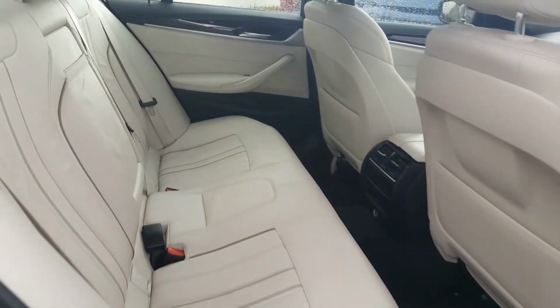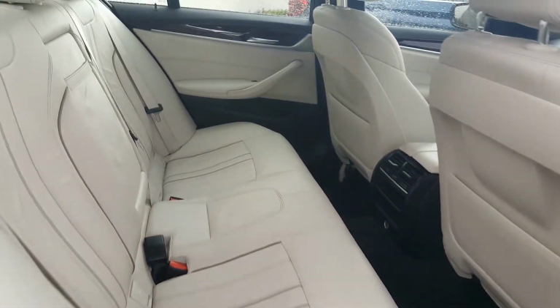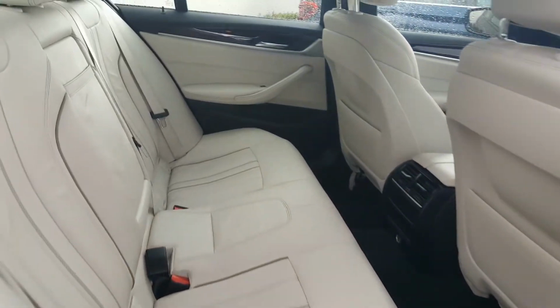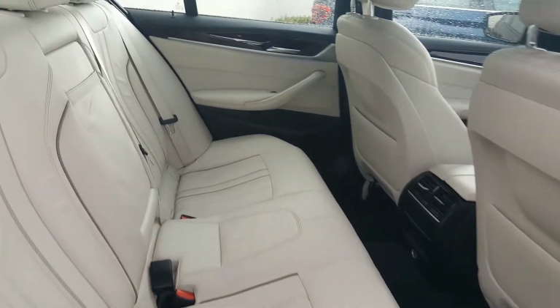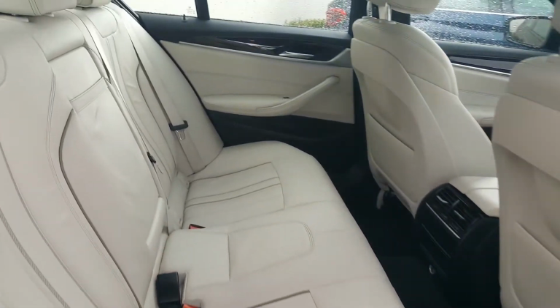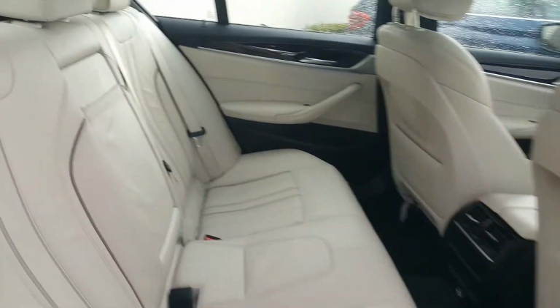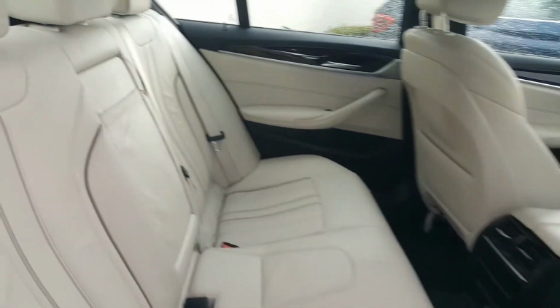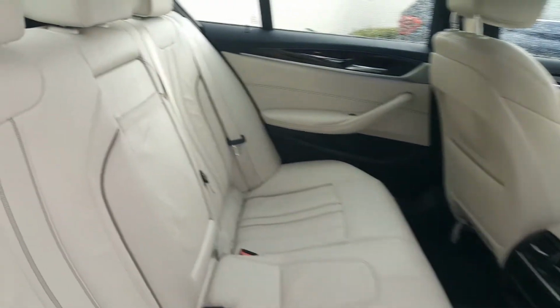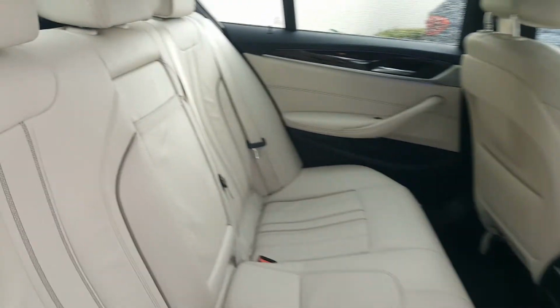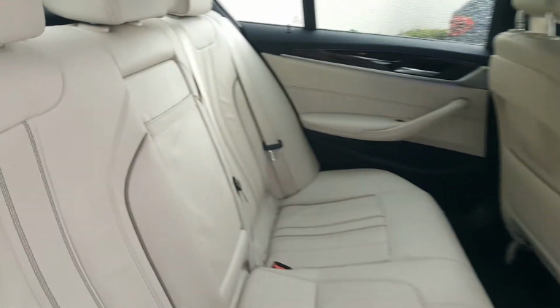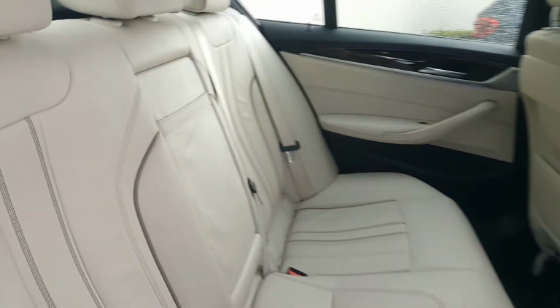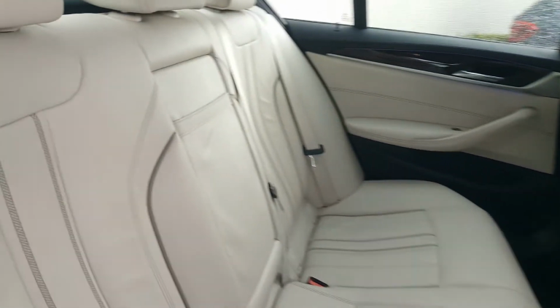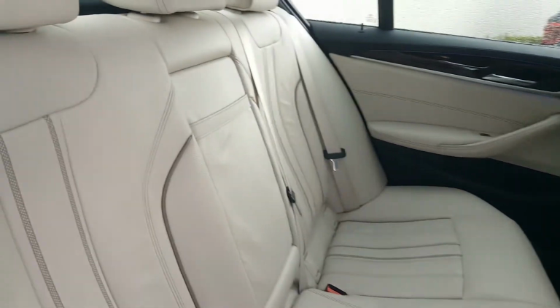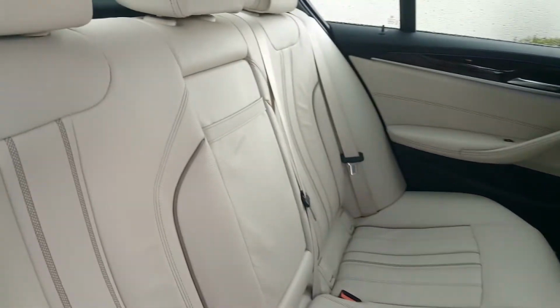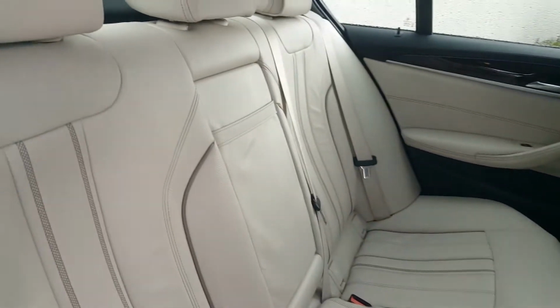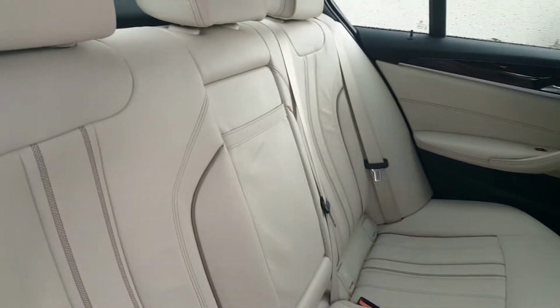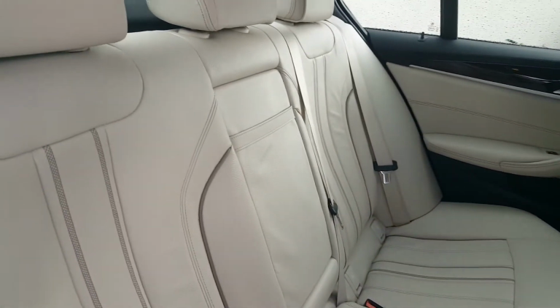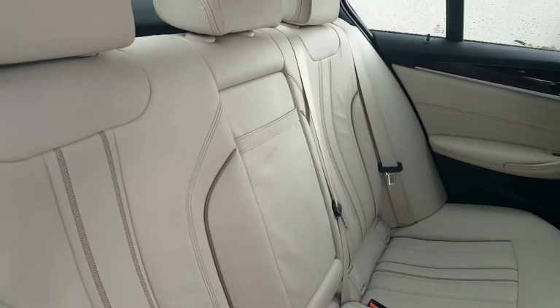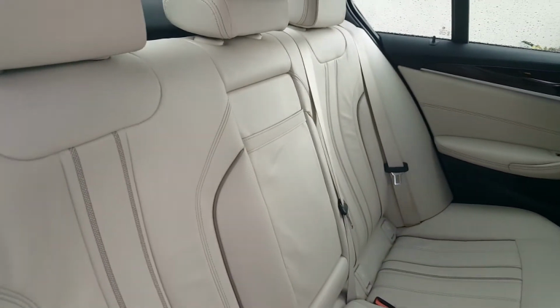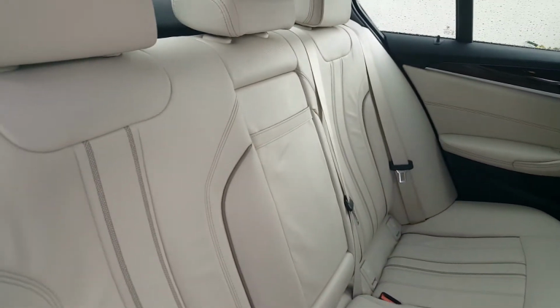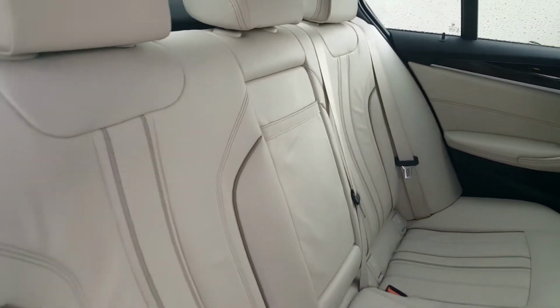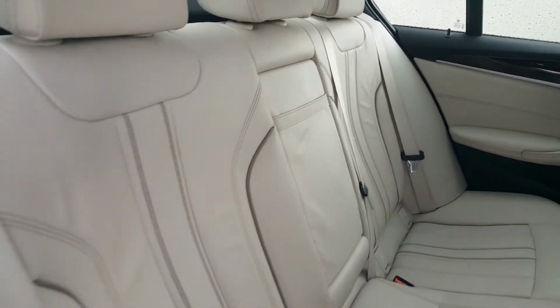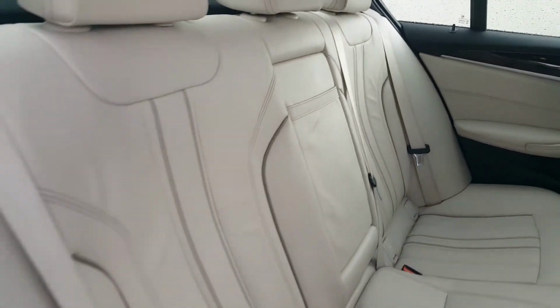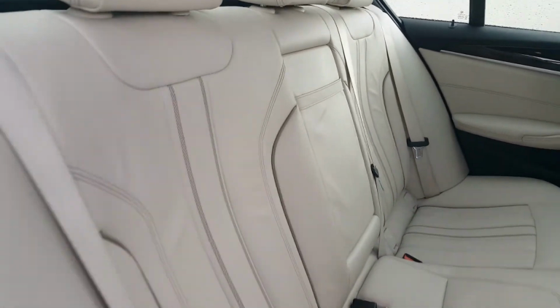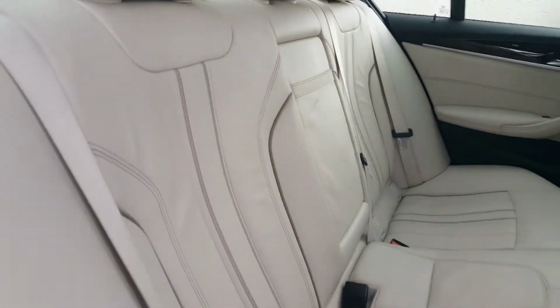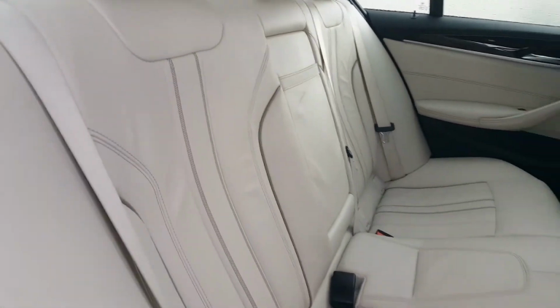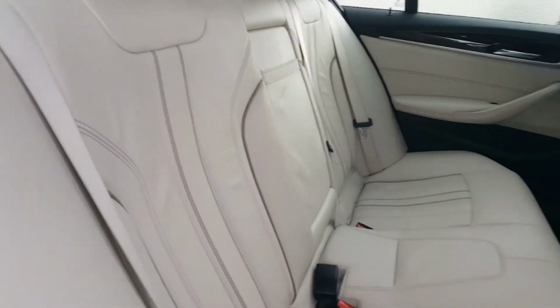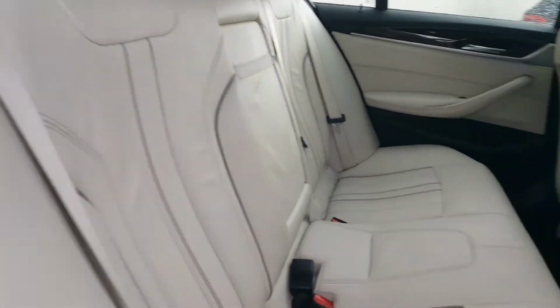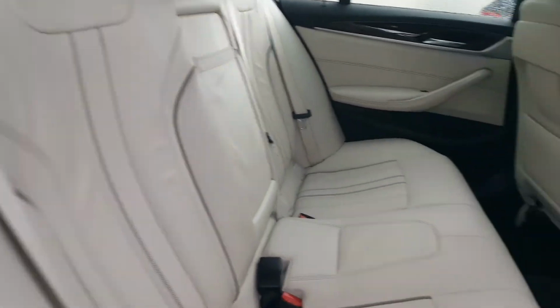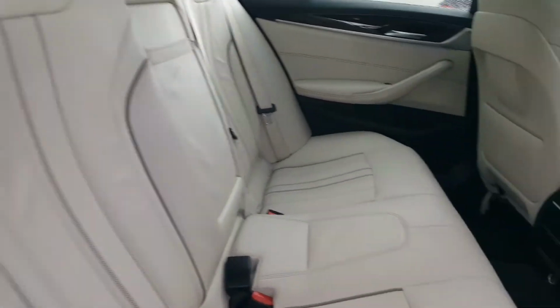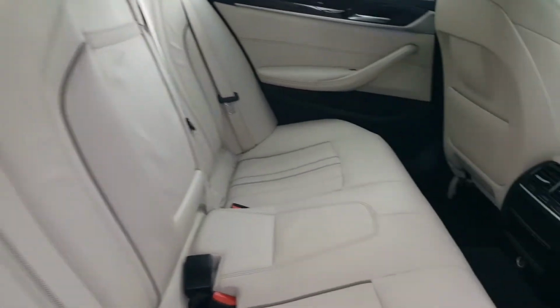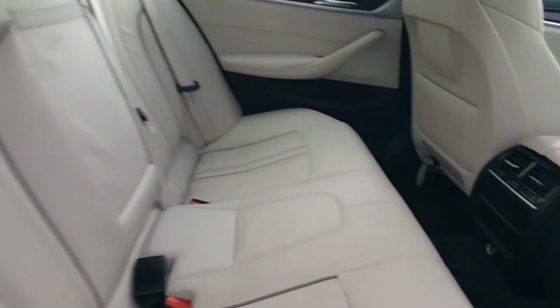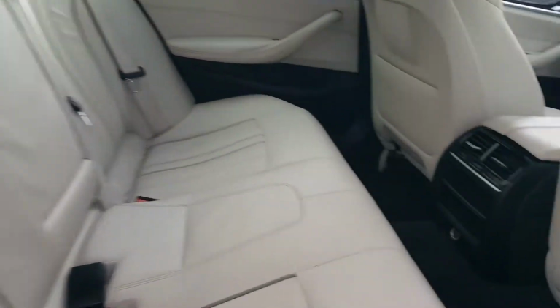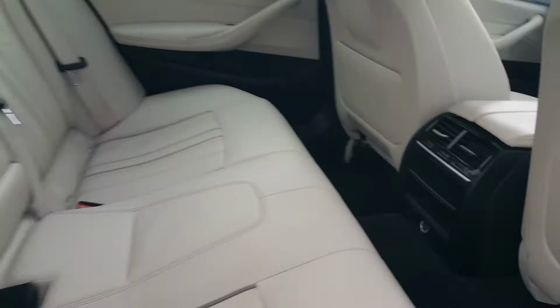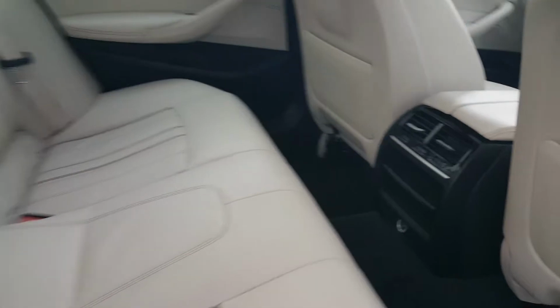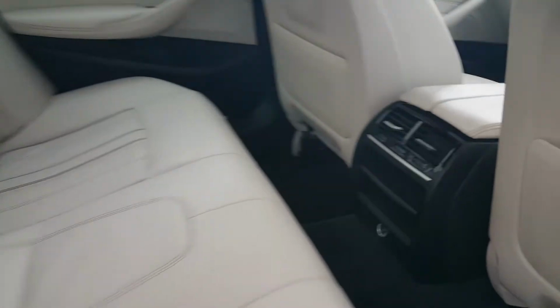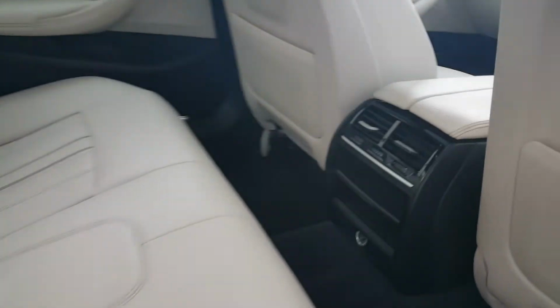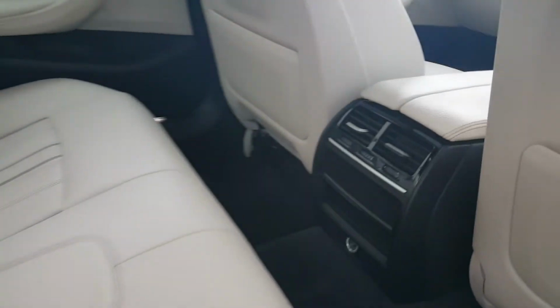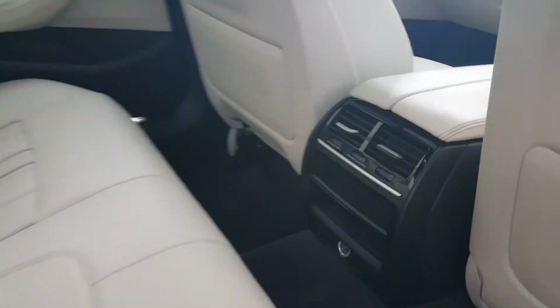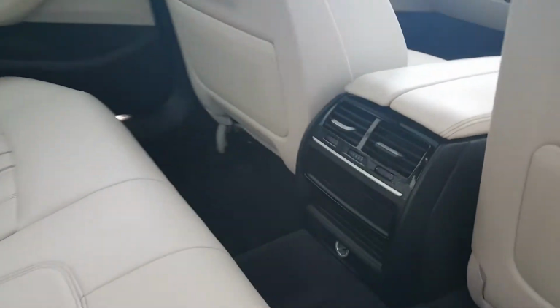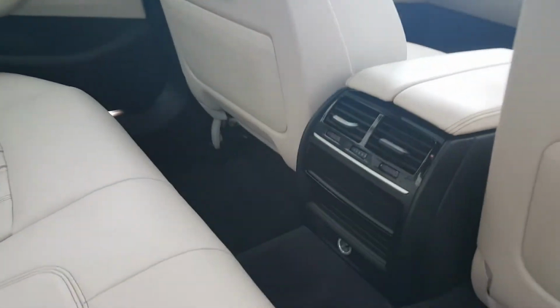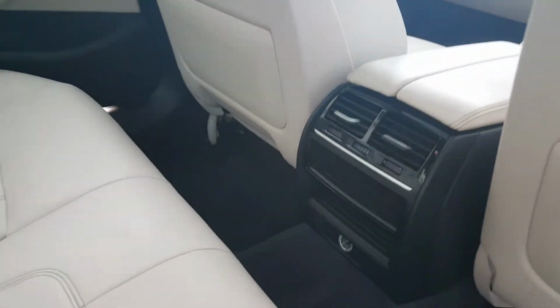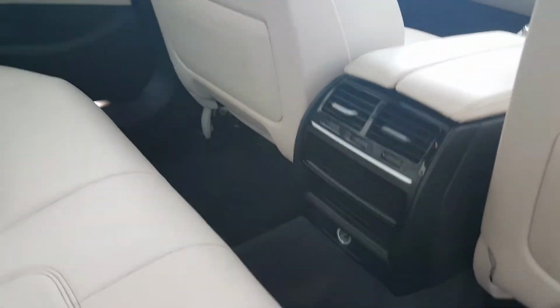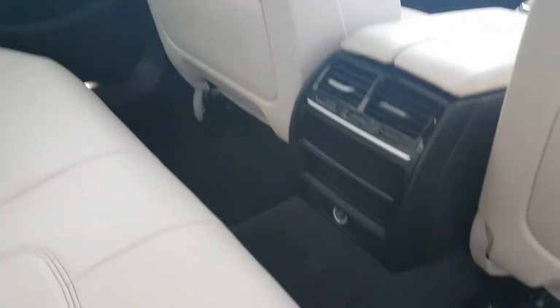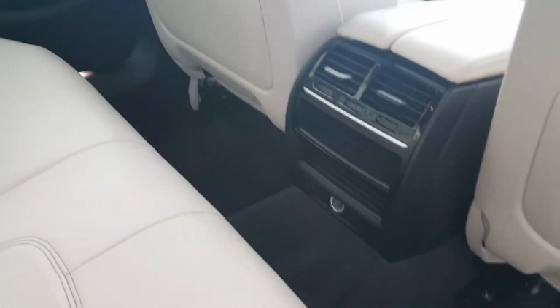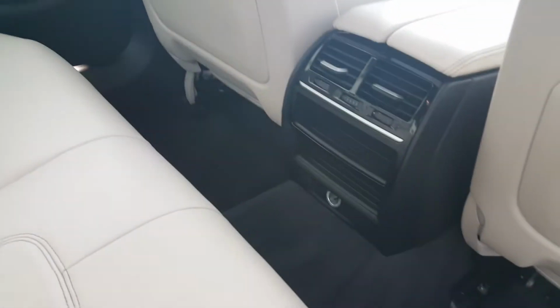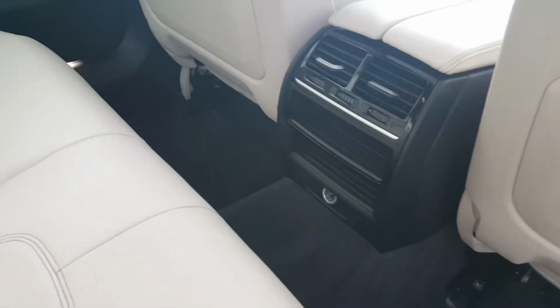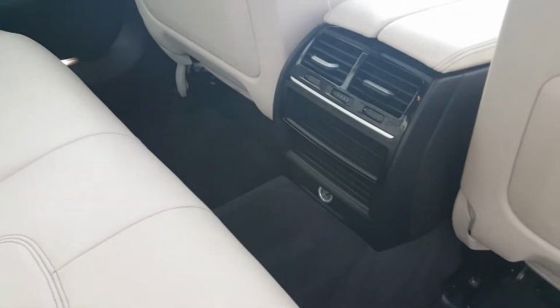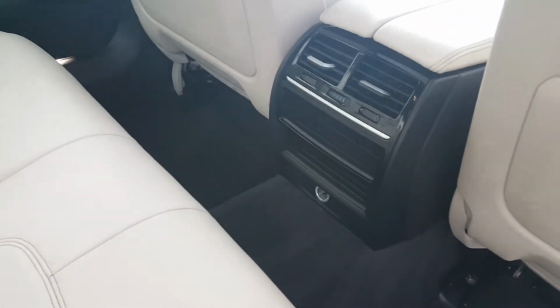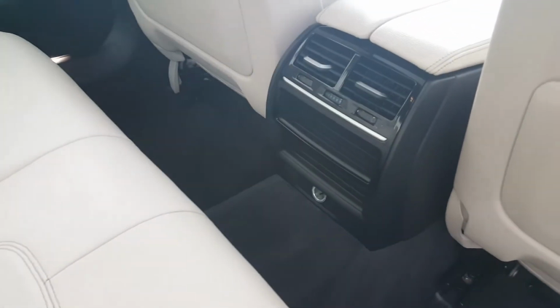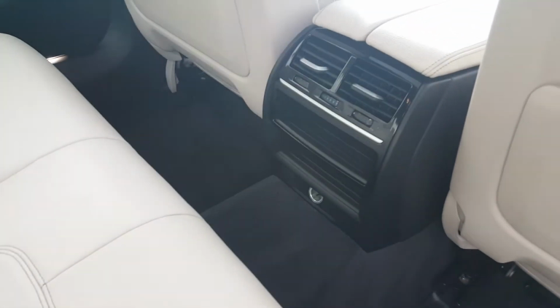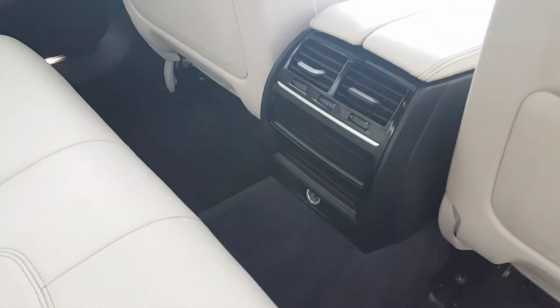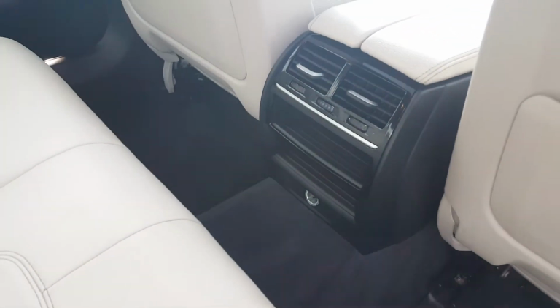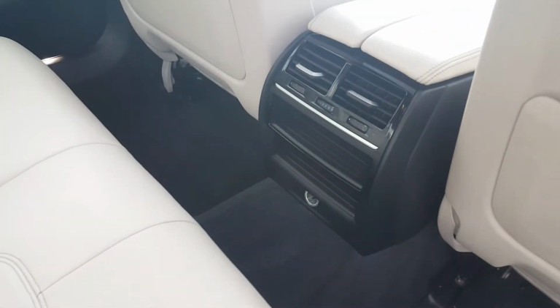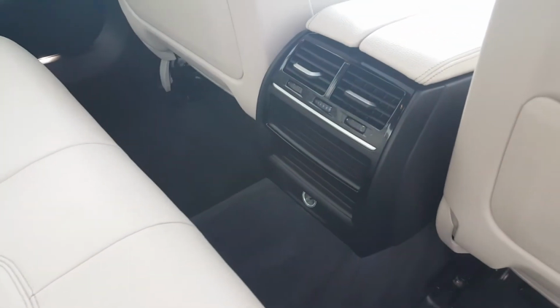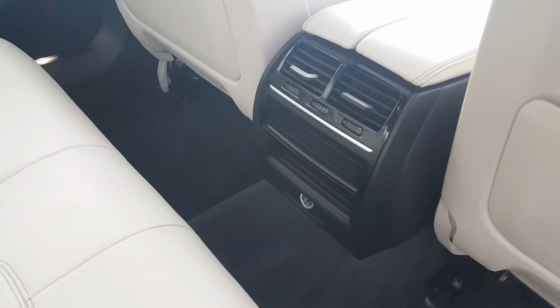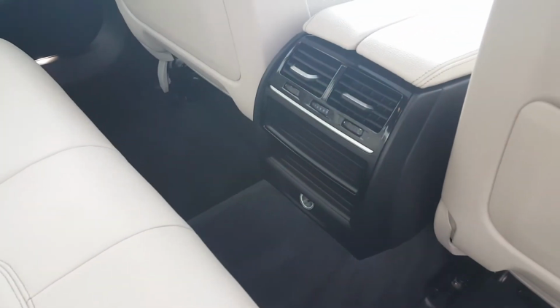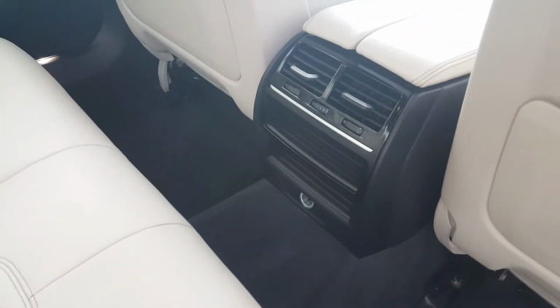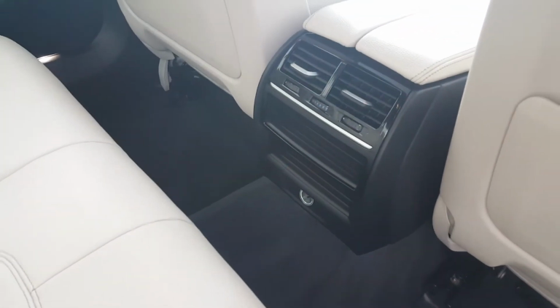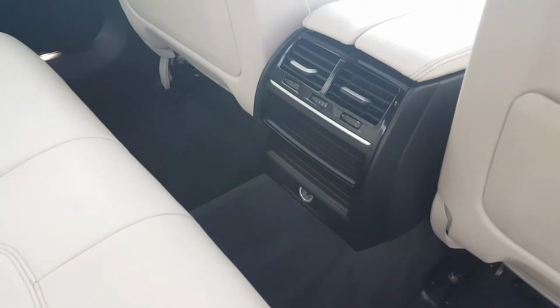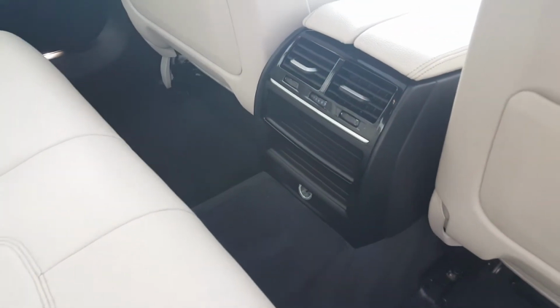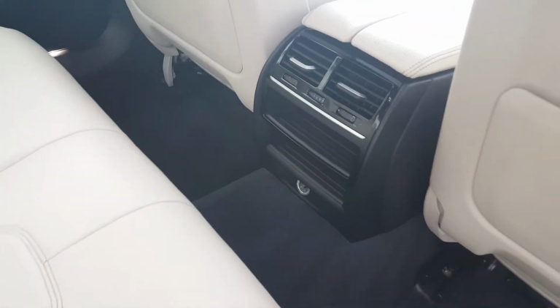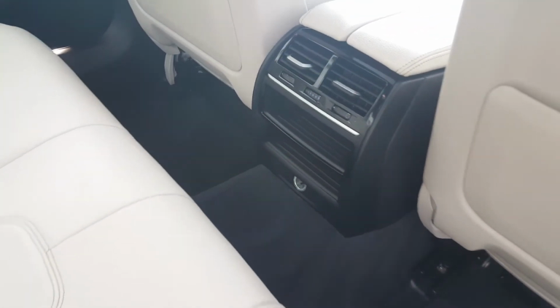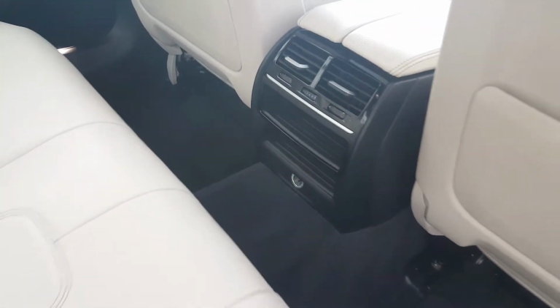Into the back seats now — as you can see, a nice comfortable back. You have your heating and ventilation system there as well.